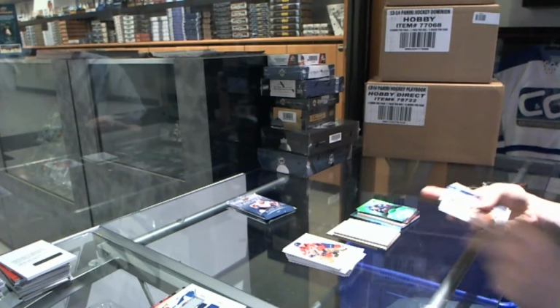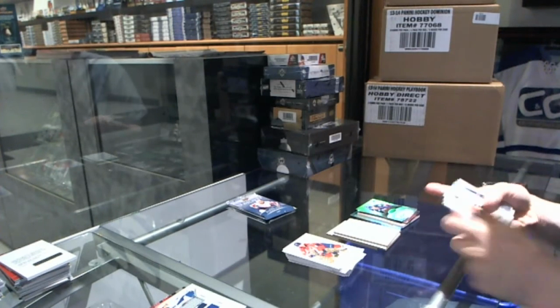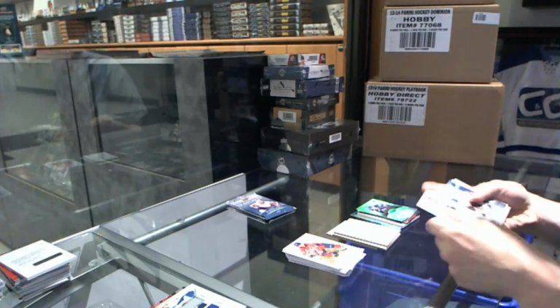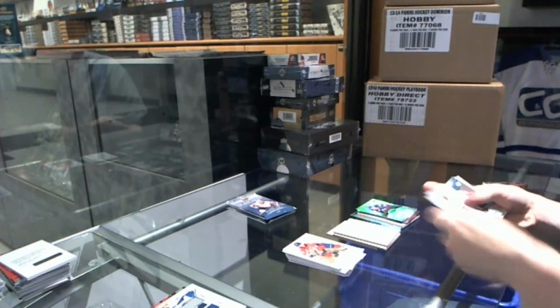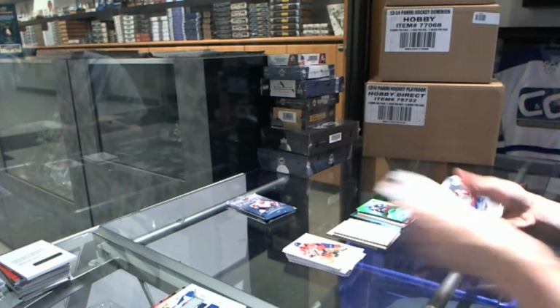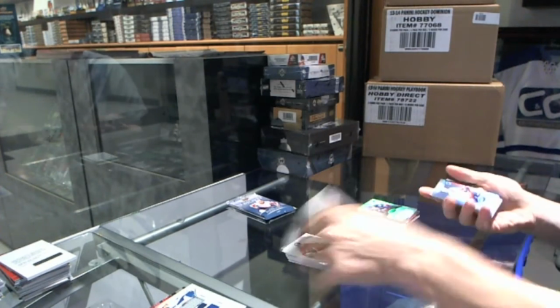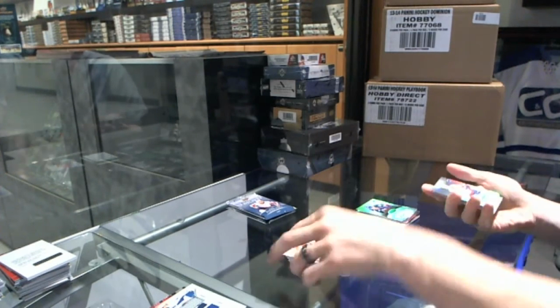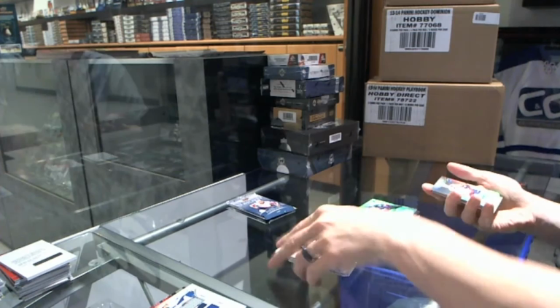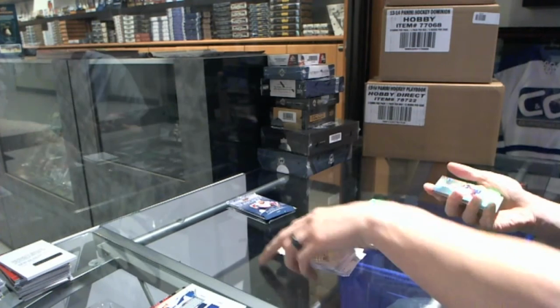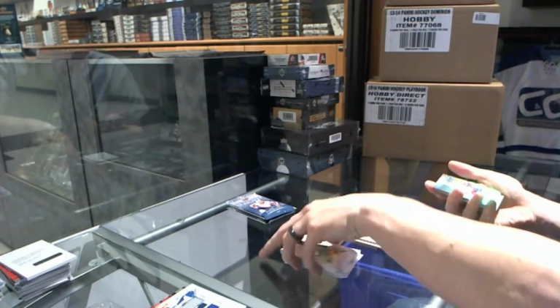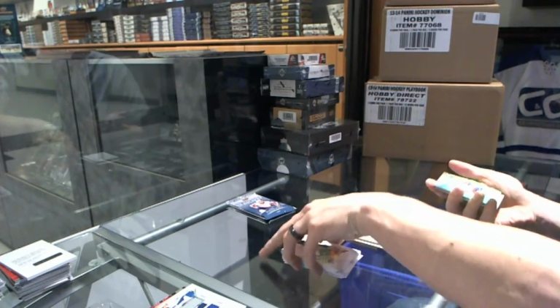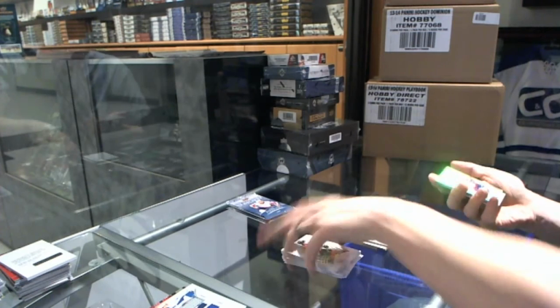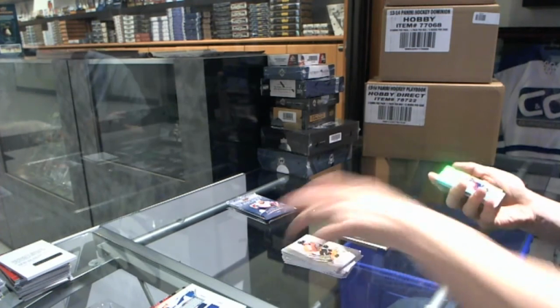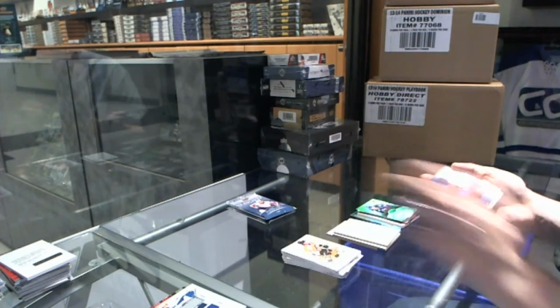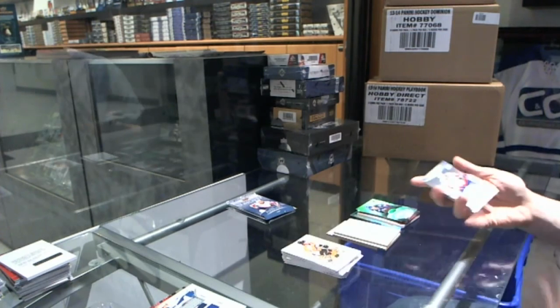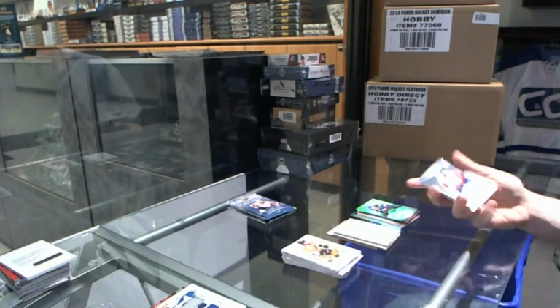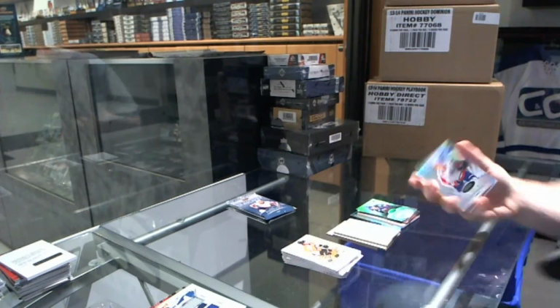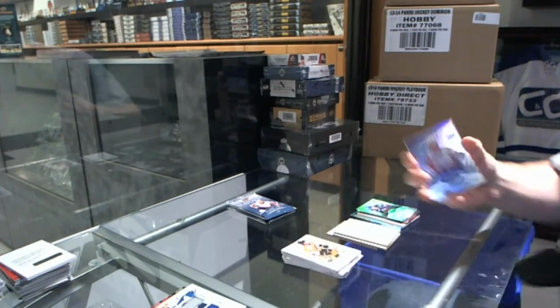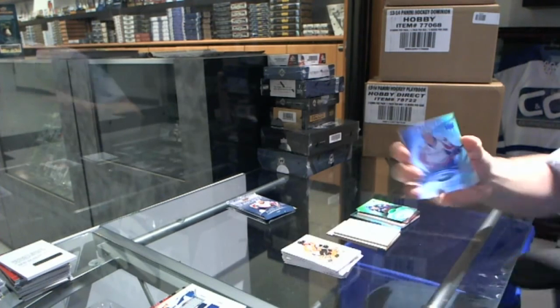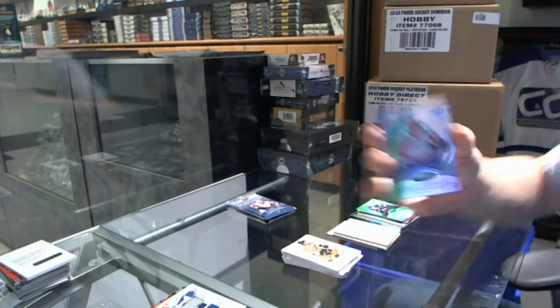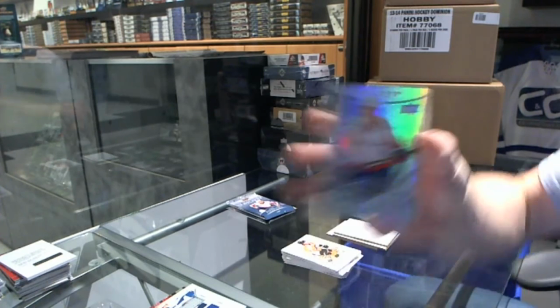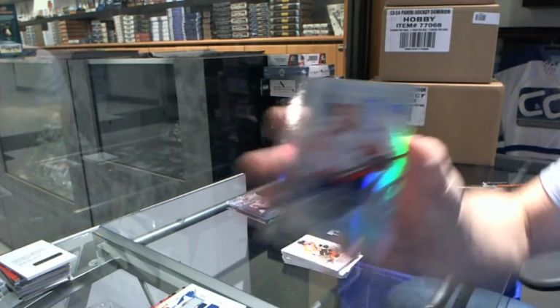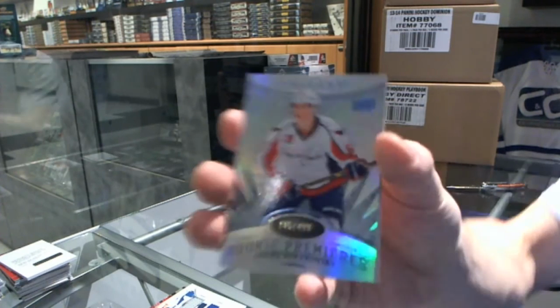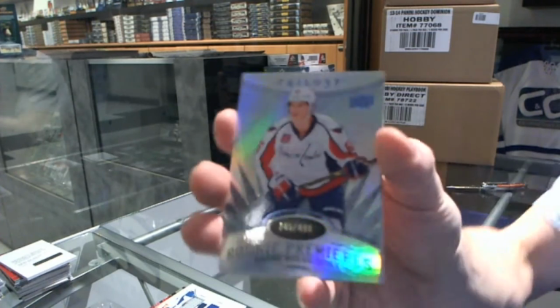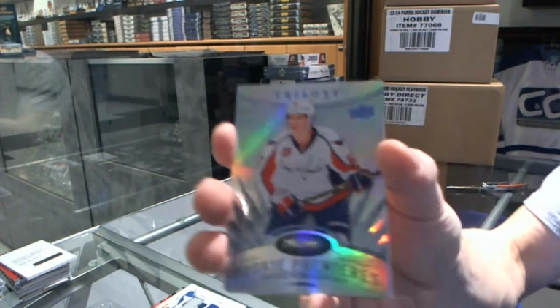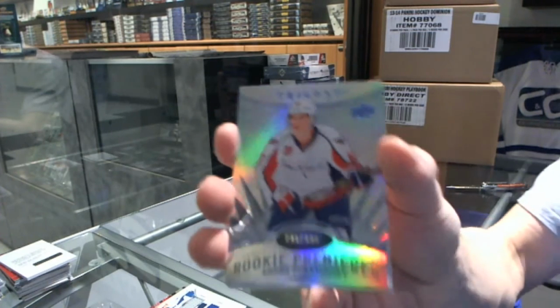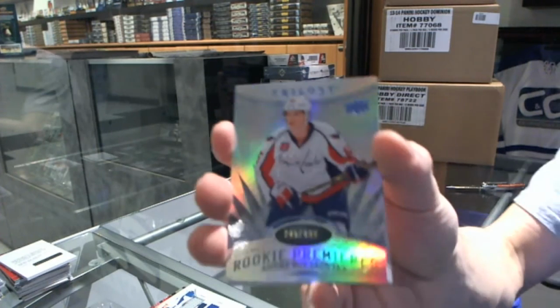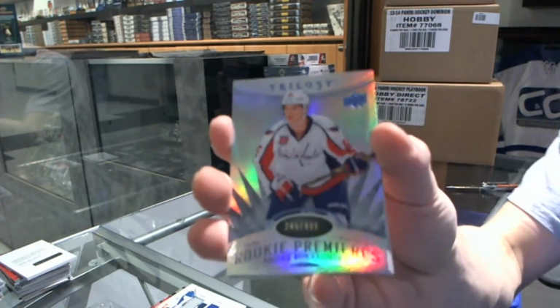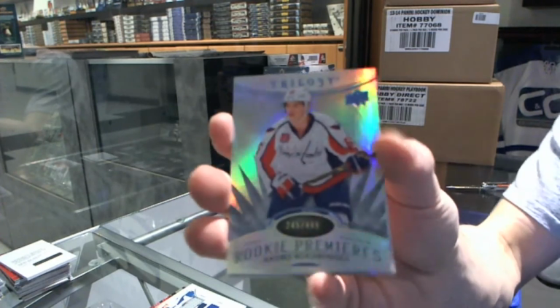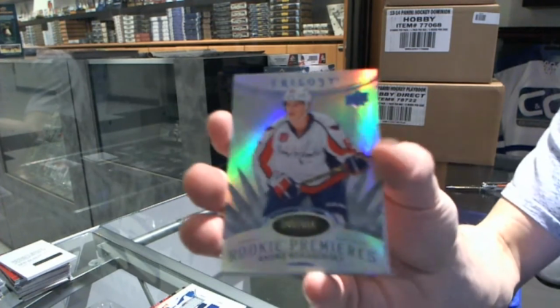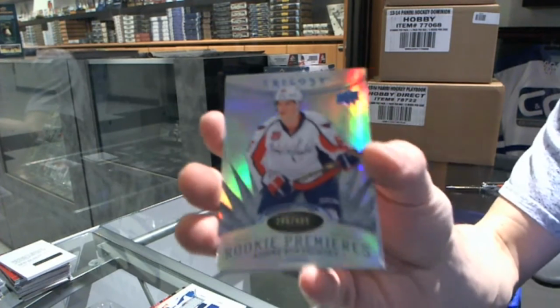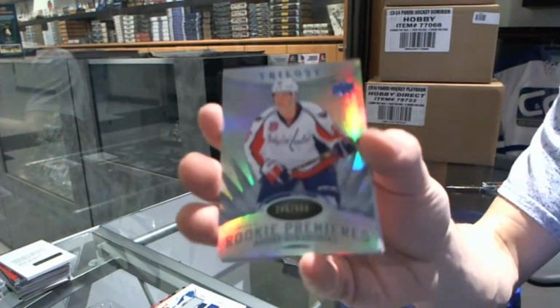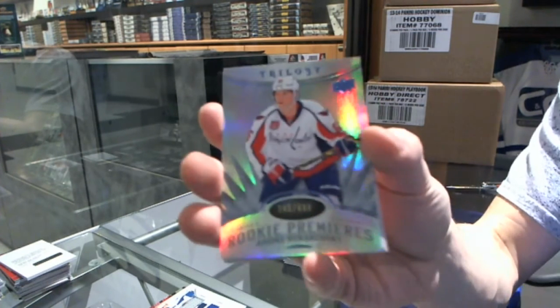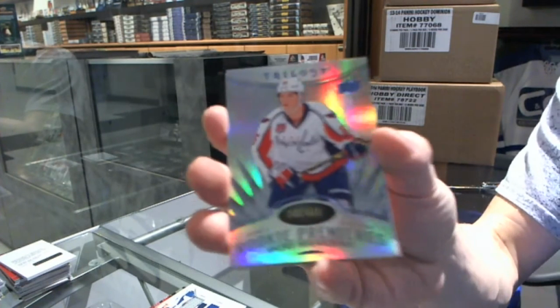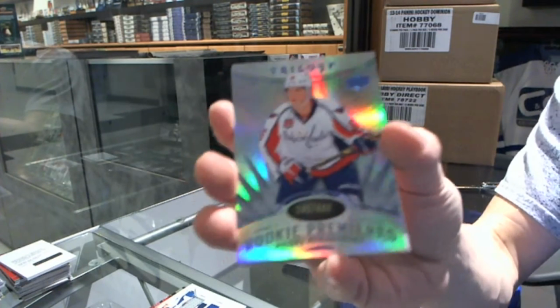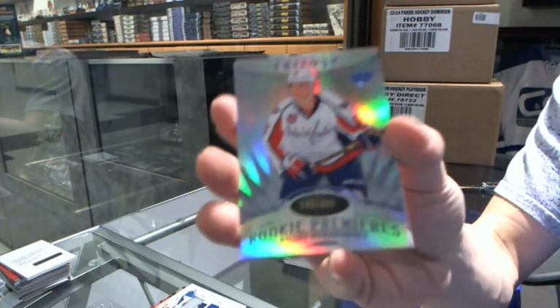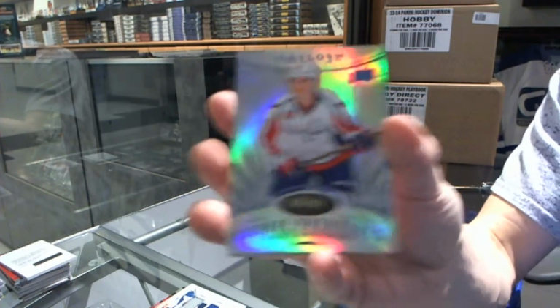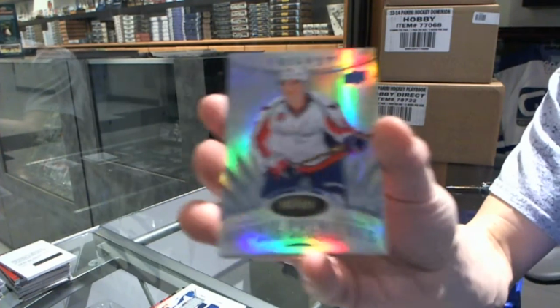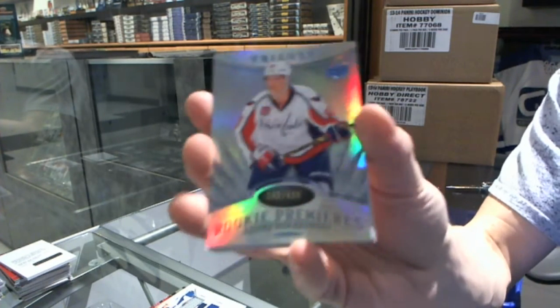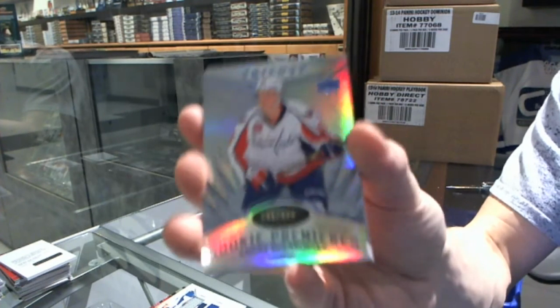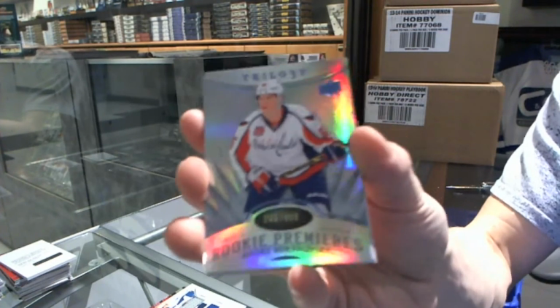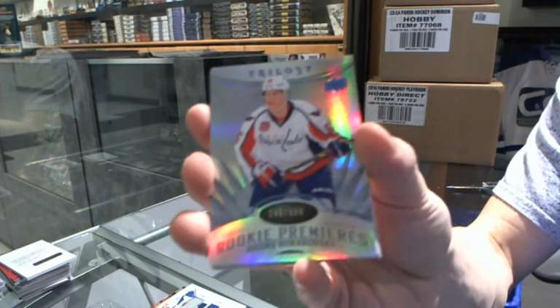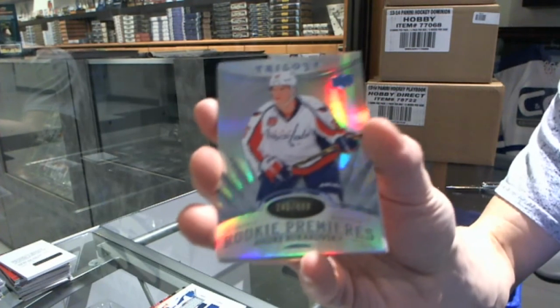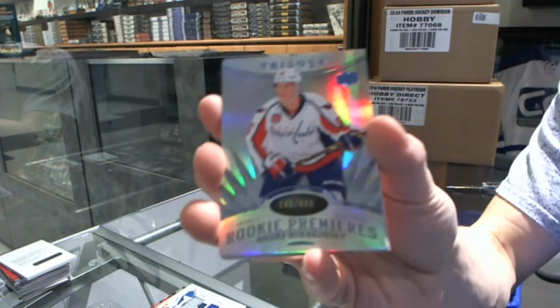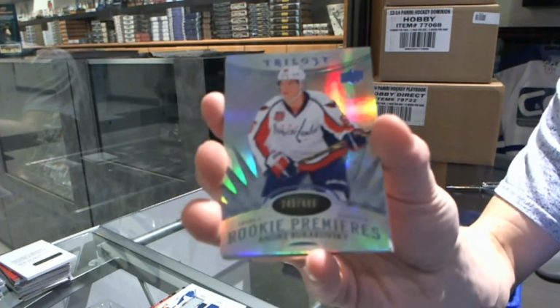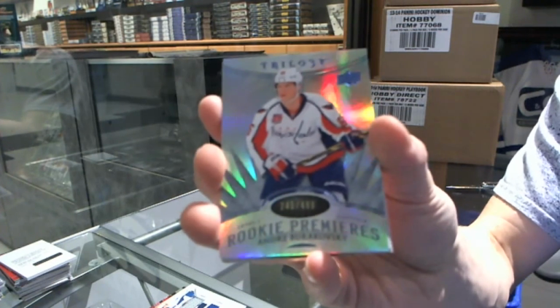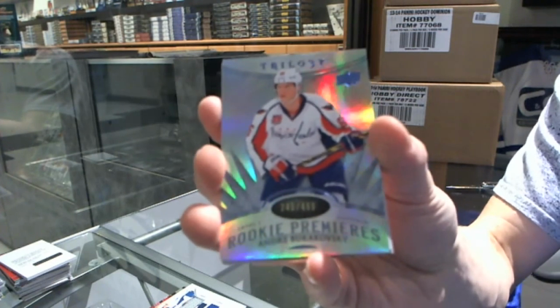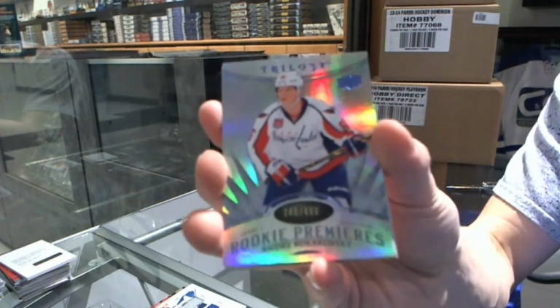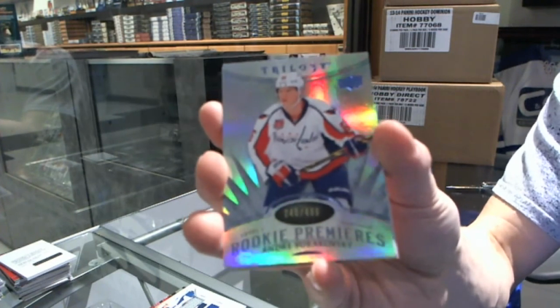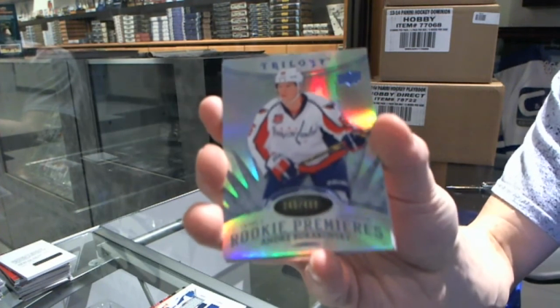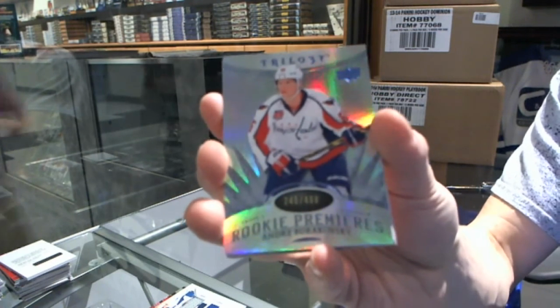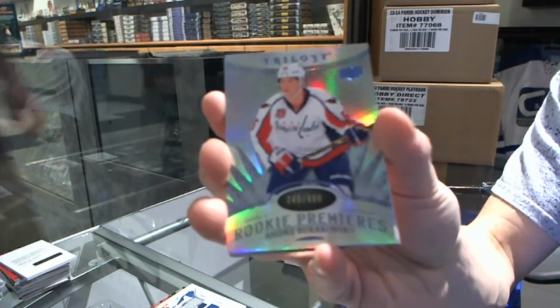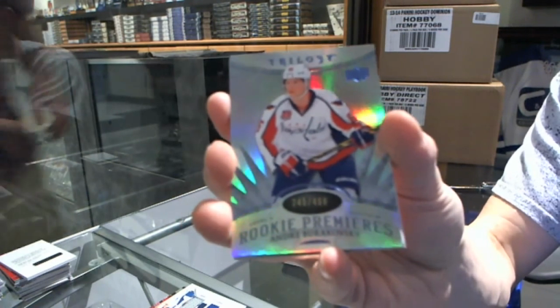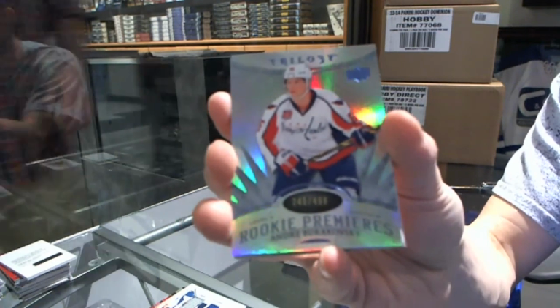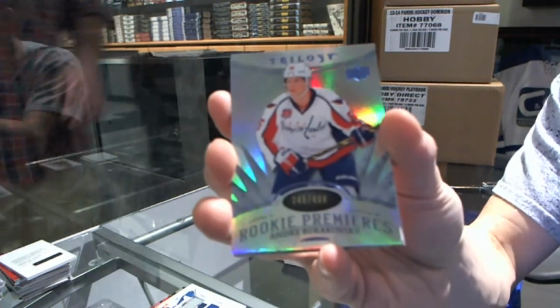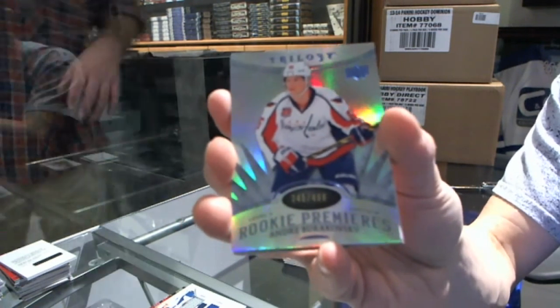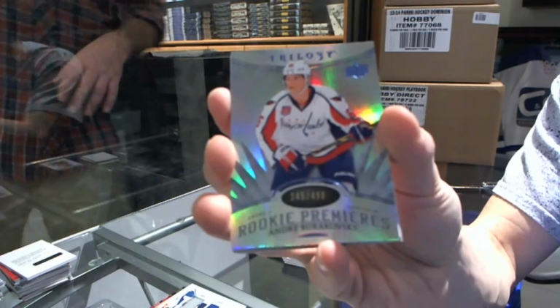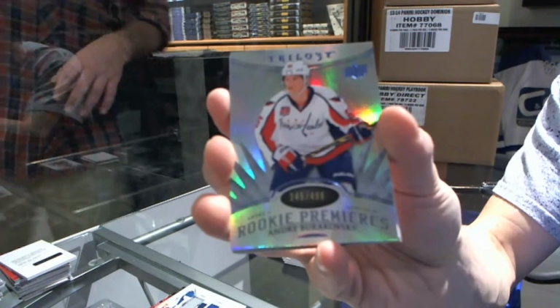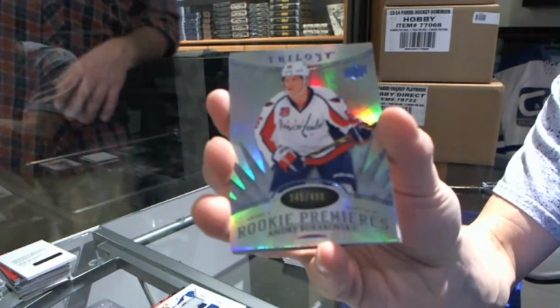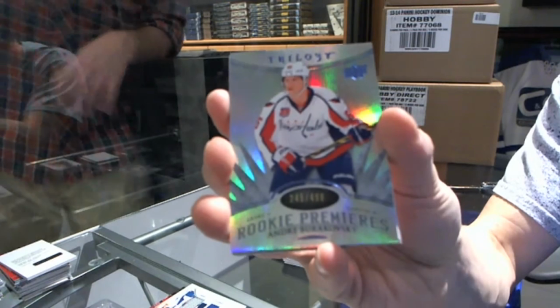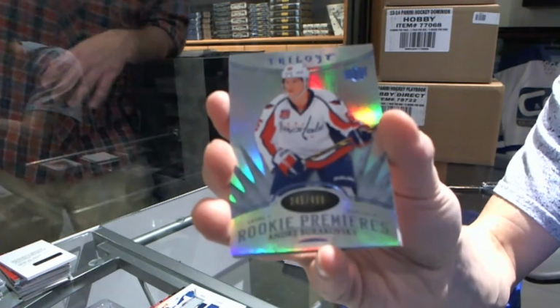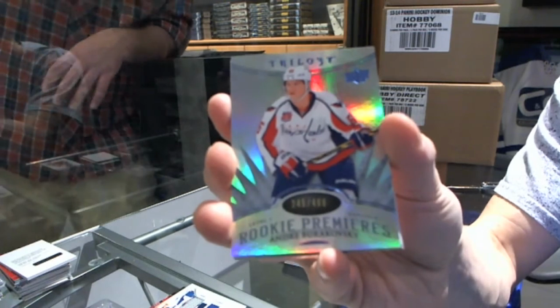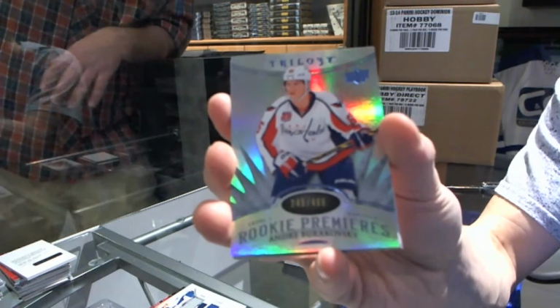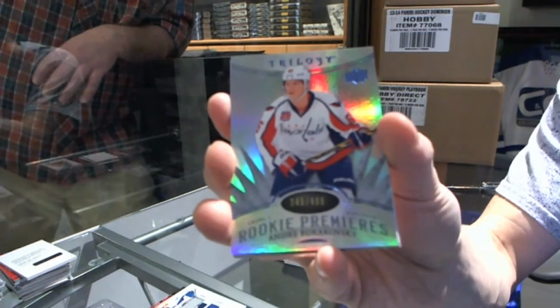We've got a Radiance Blue Rookie, number 299 for the Washington Capitals, Andre Burakovsky.